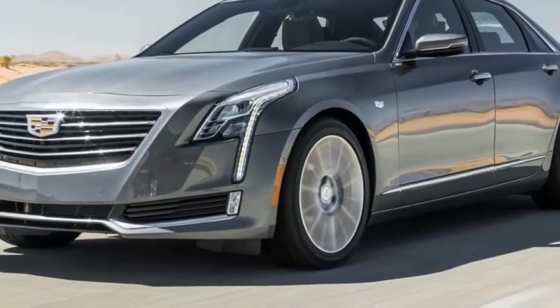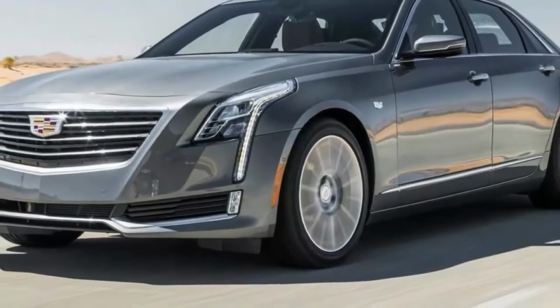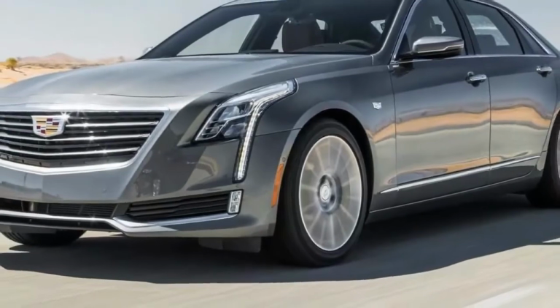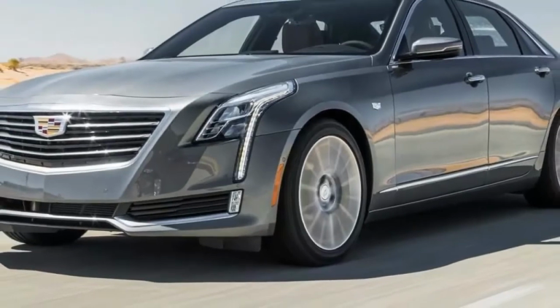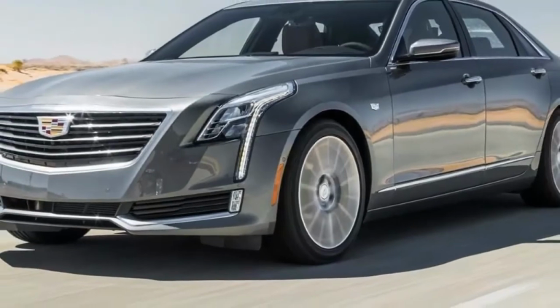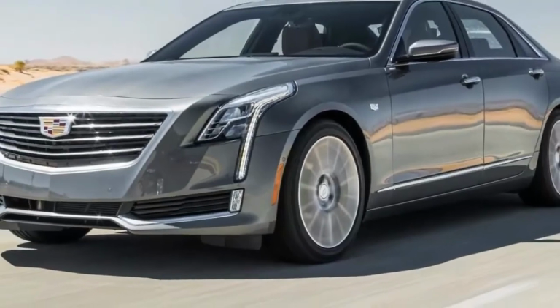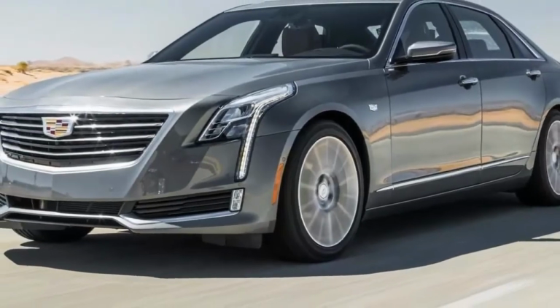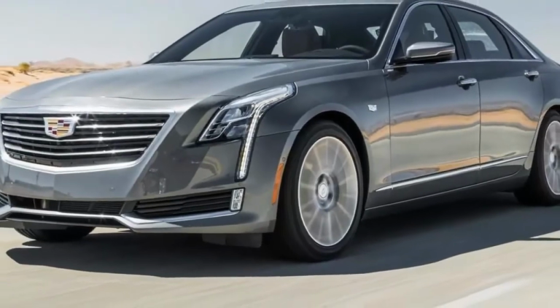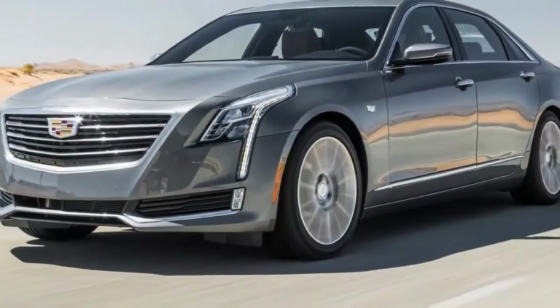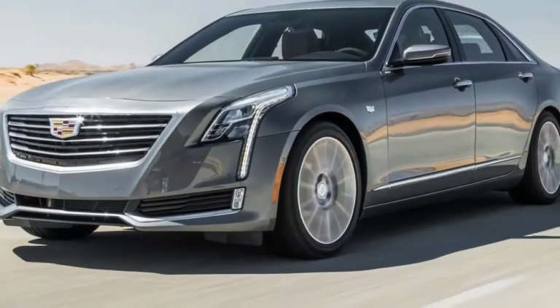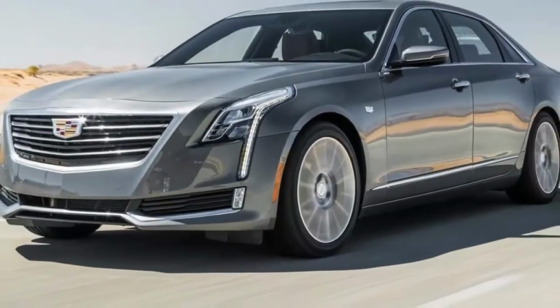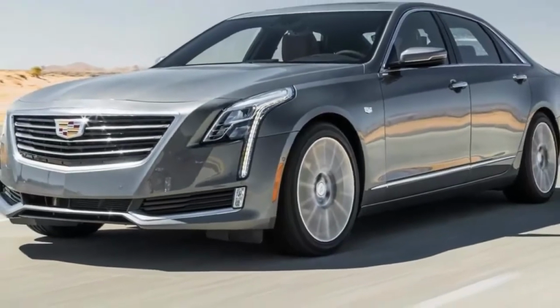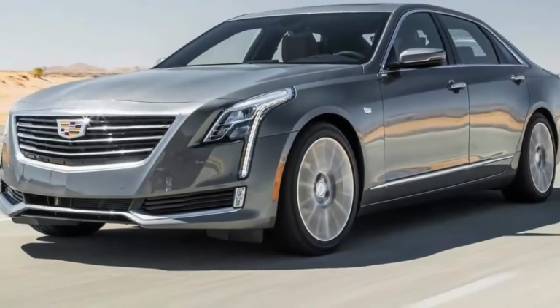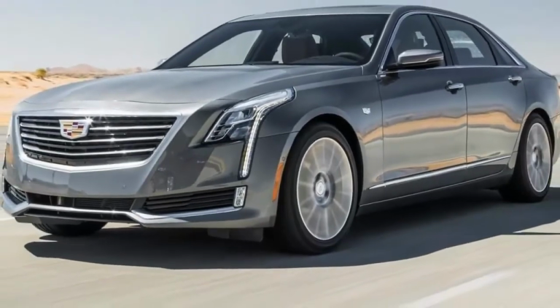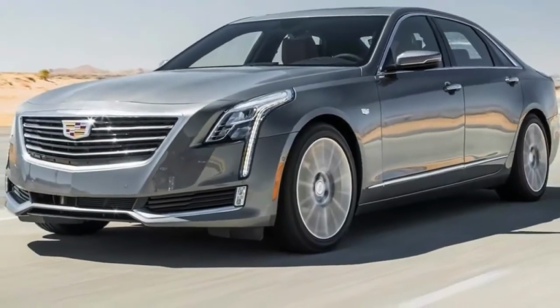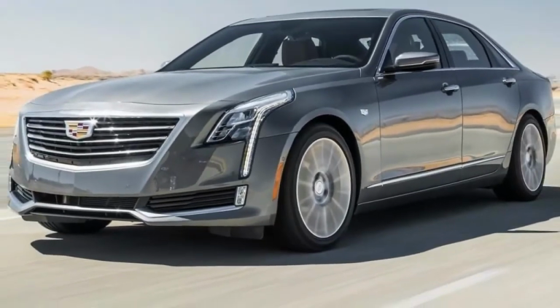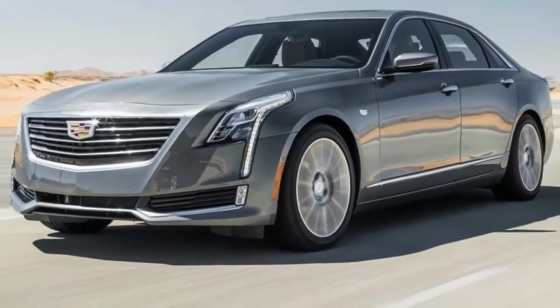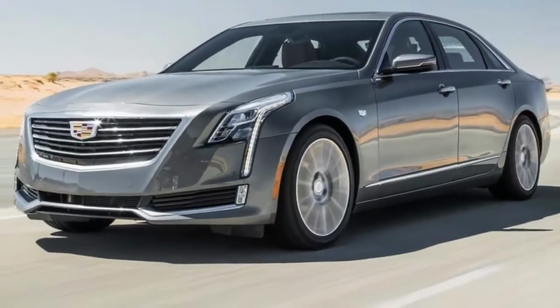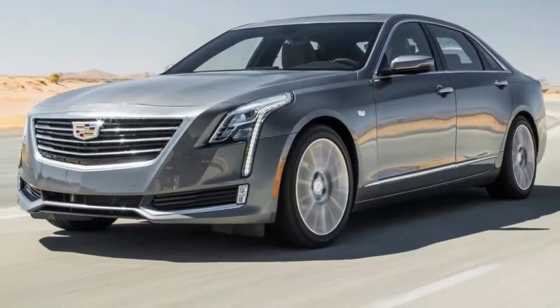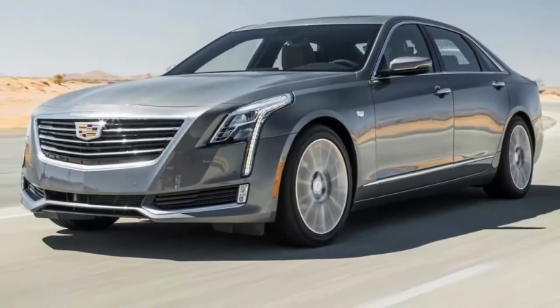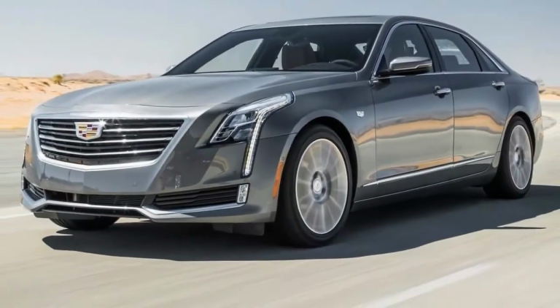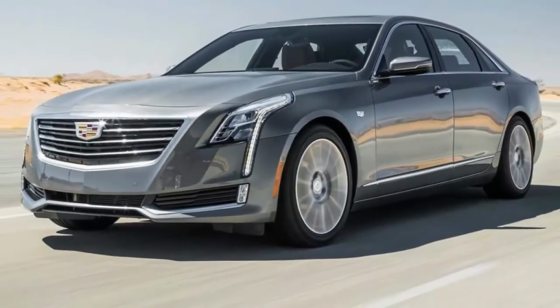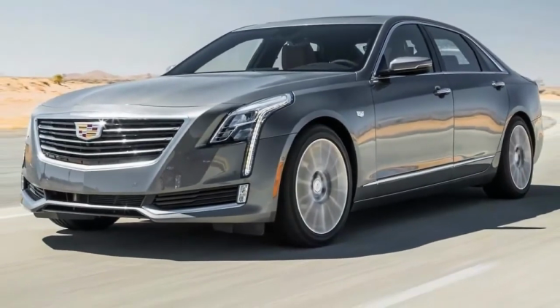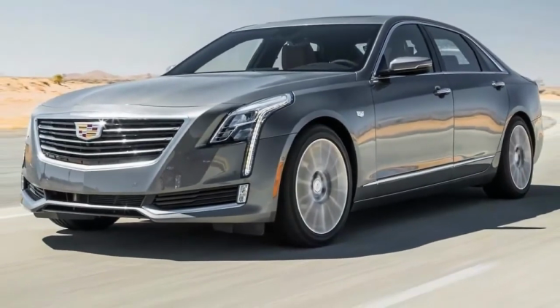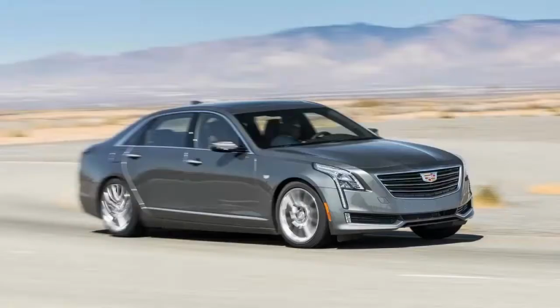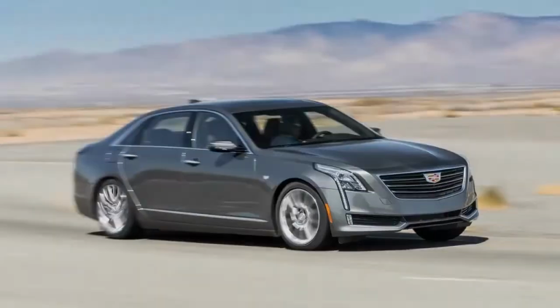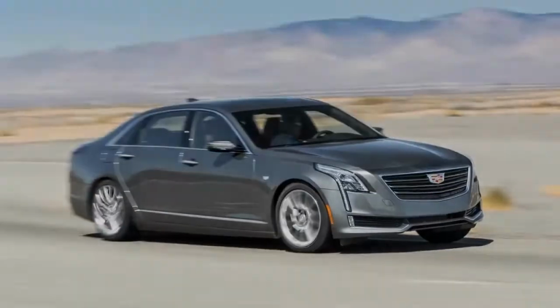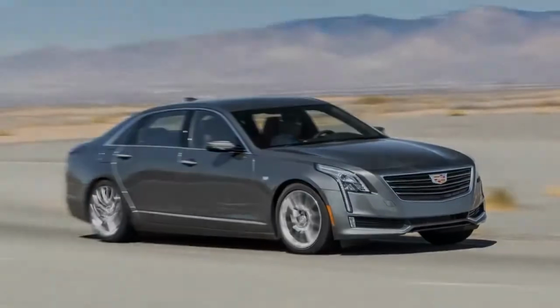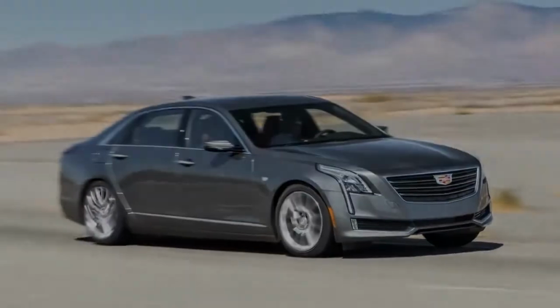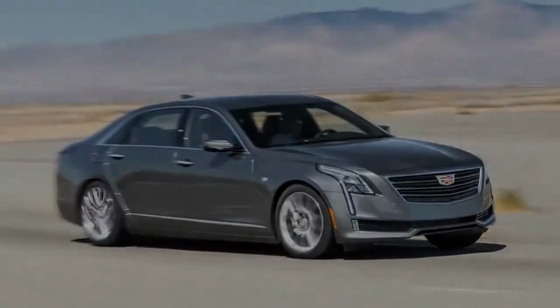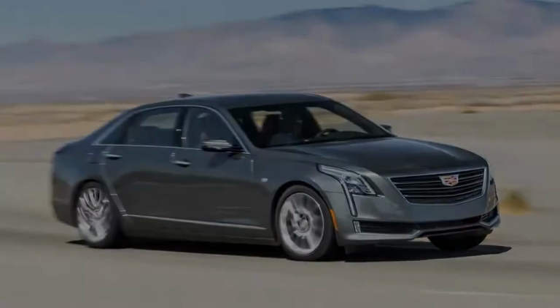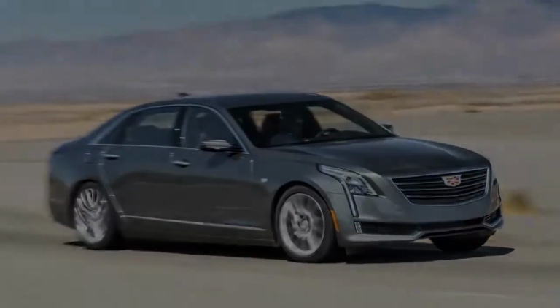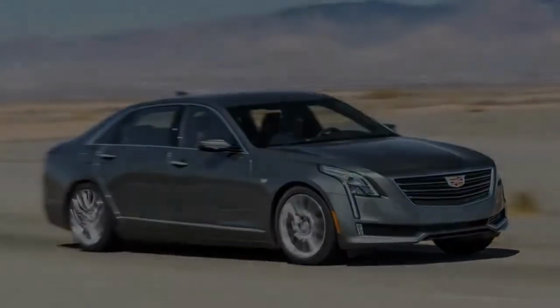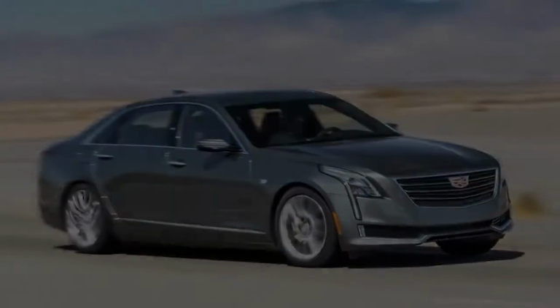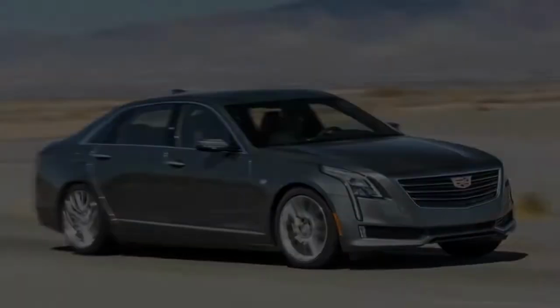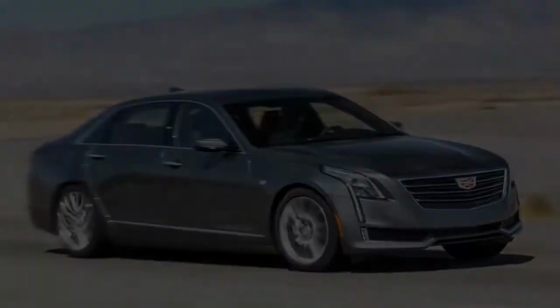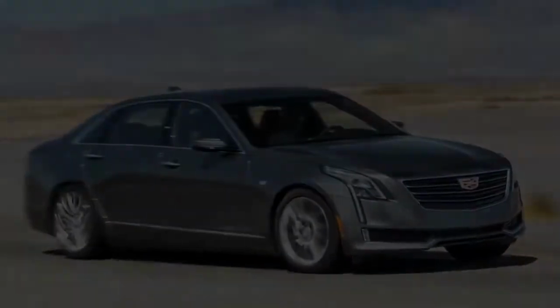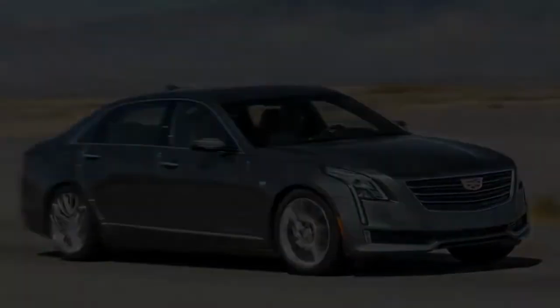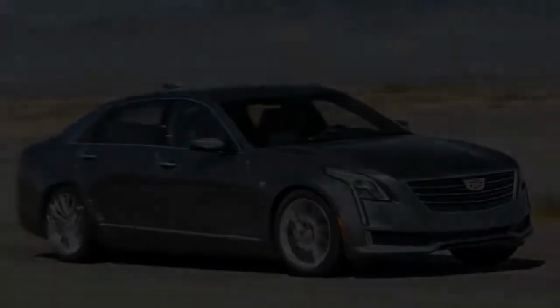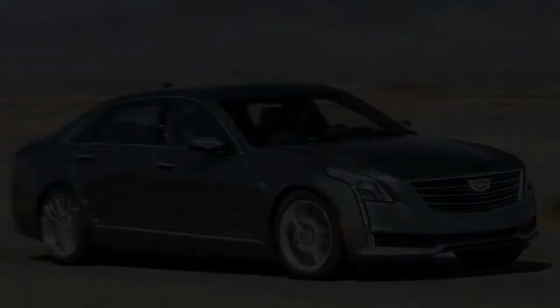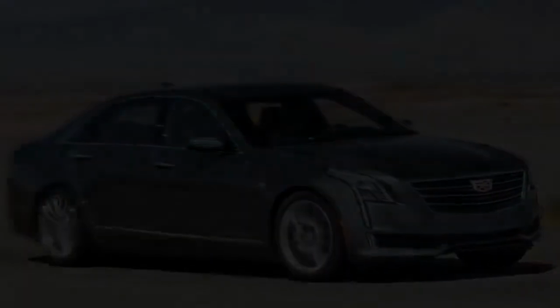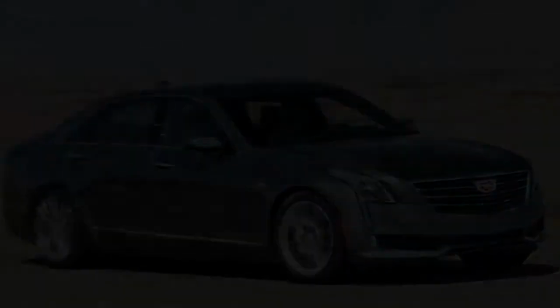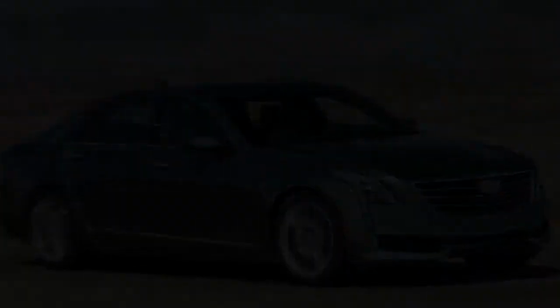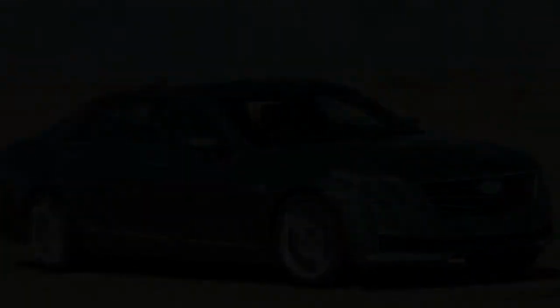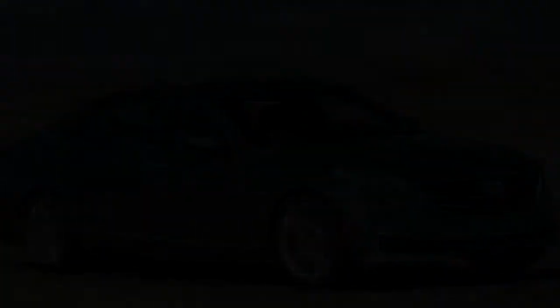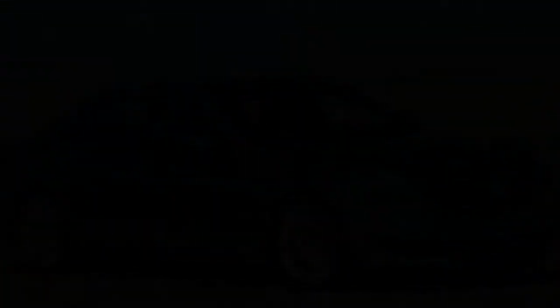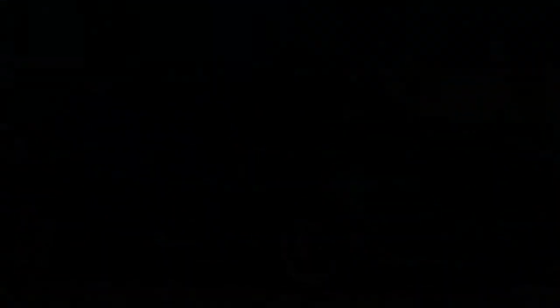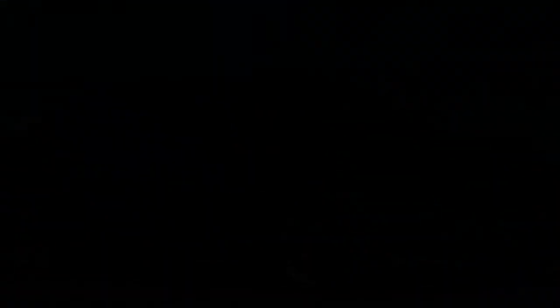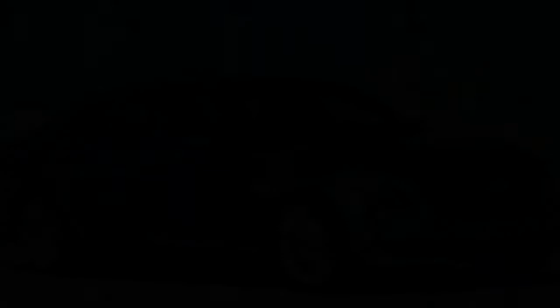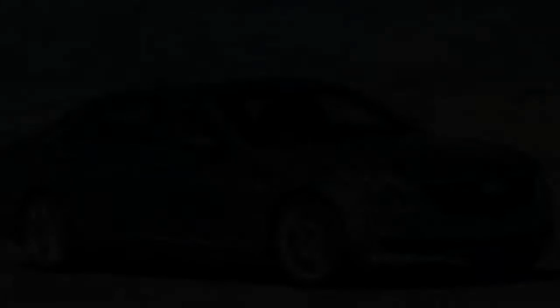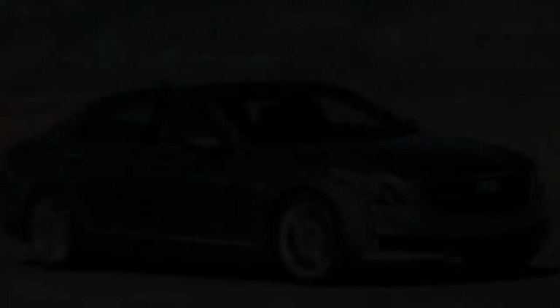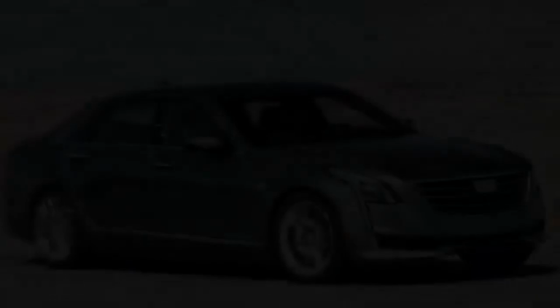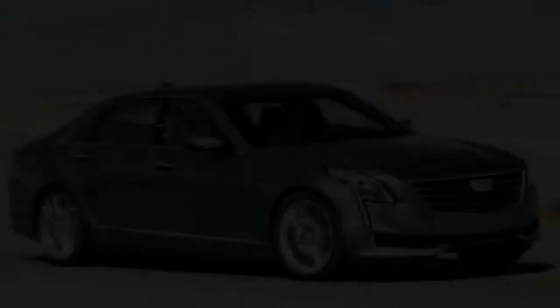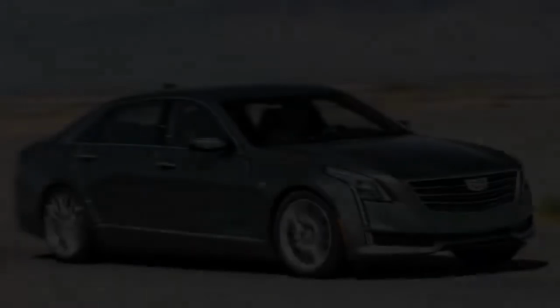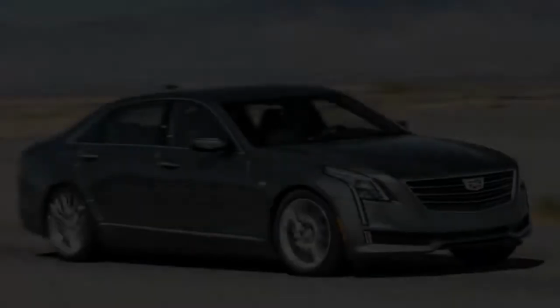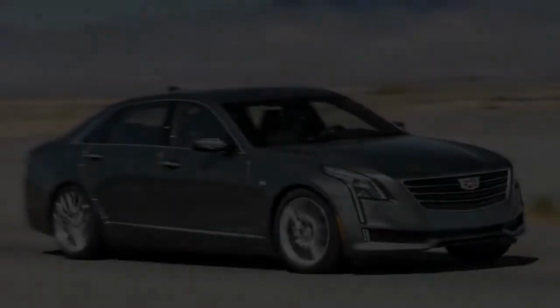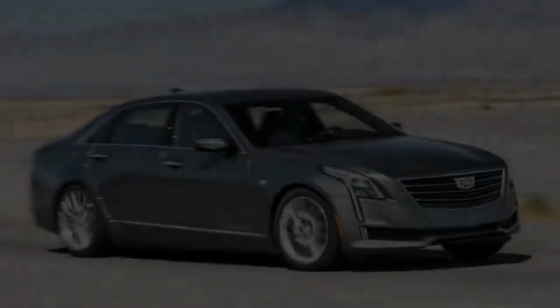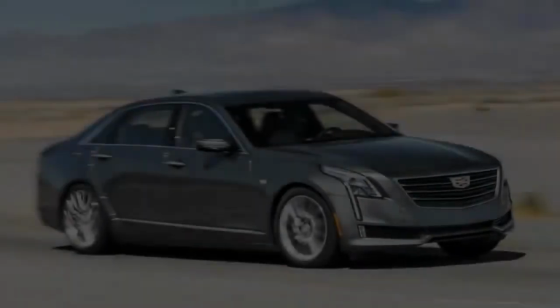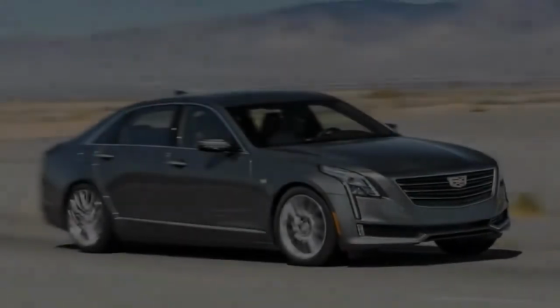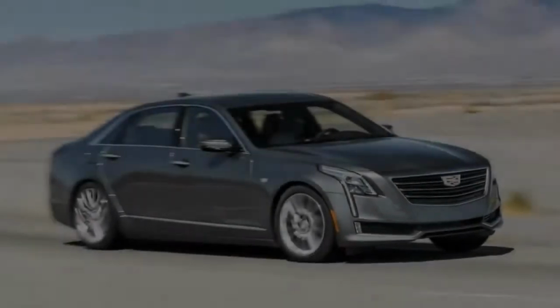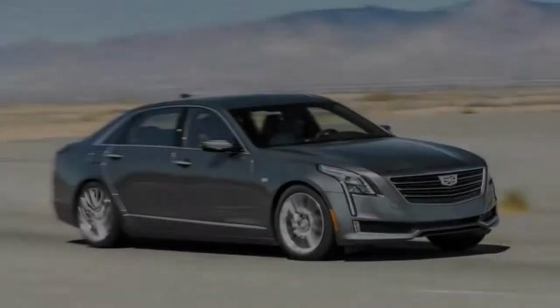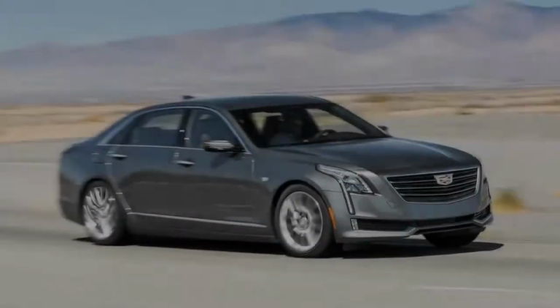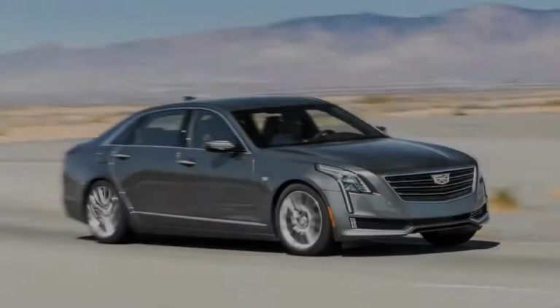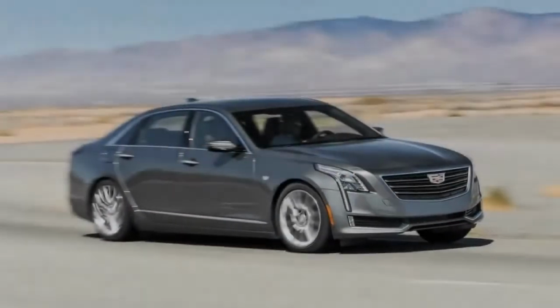The Detail of the Devils — 2017 Cadillac CT6 2.0T Review.